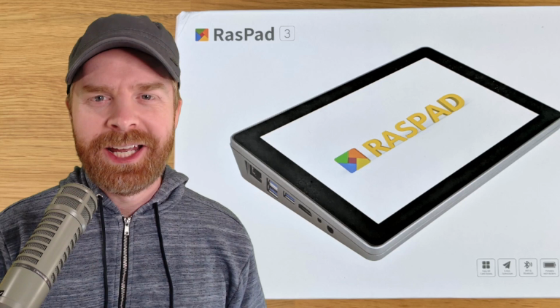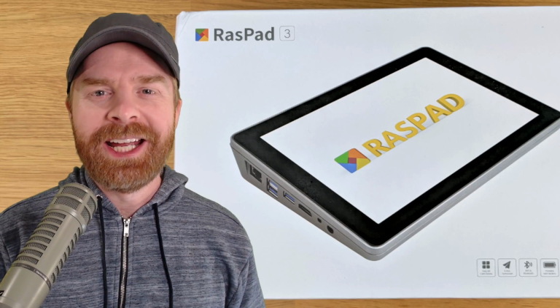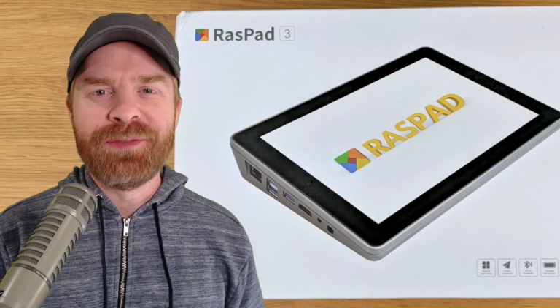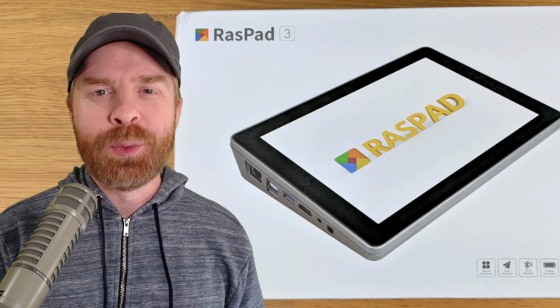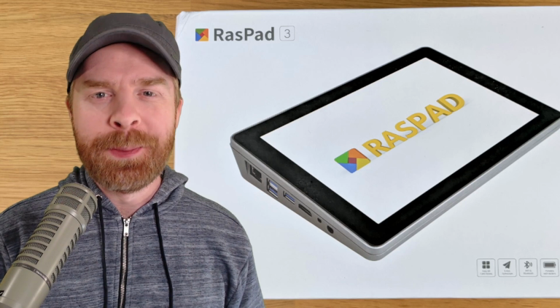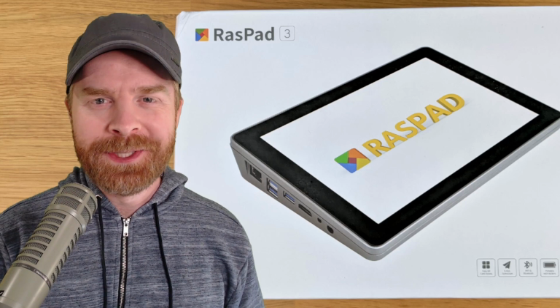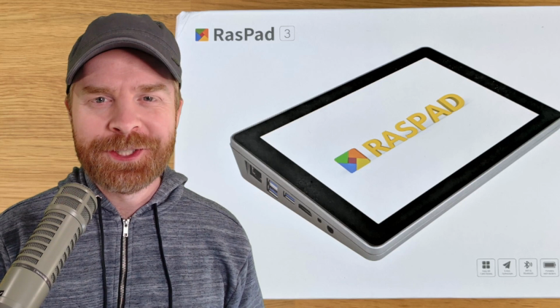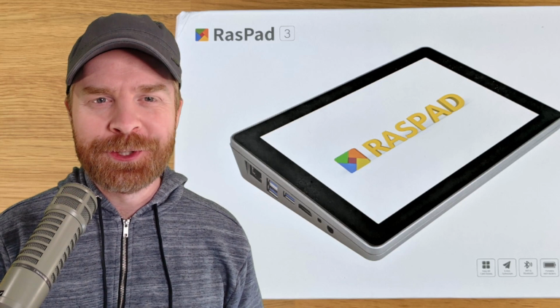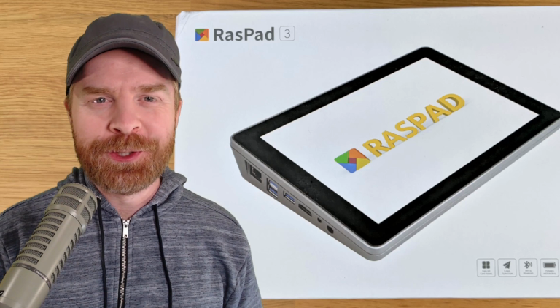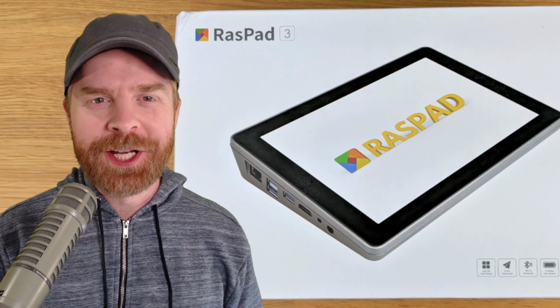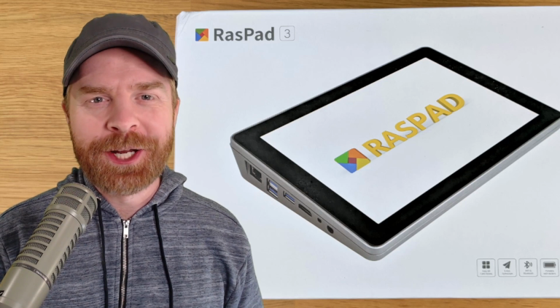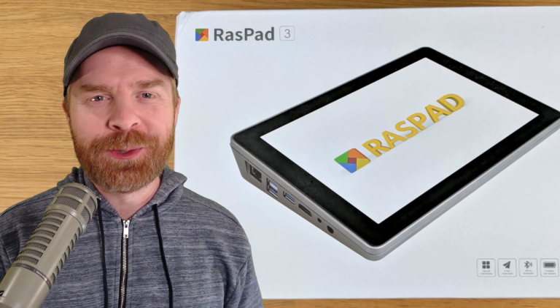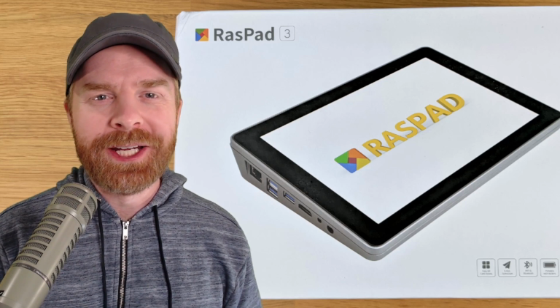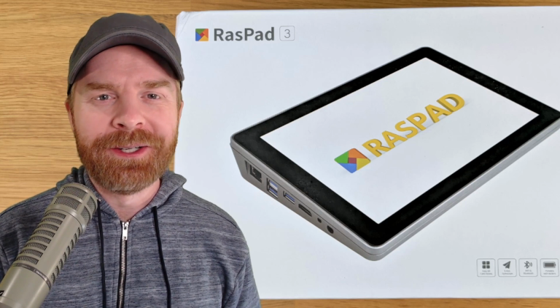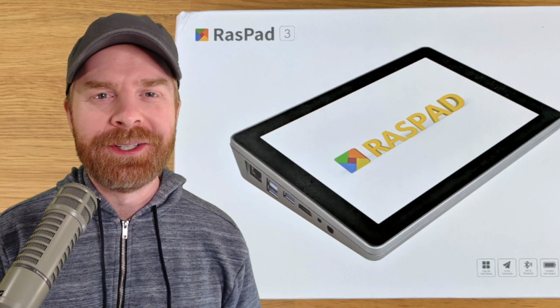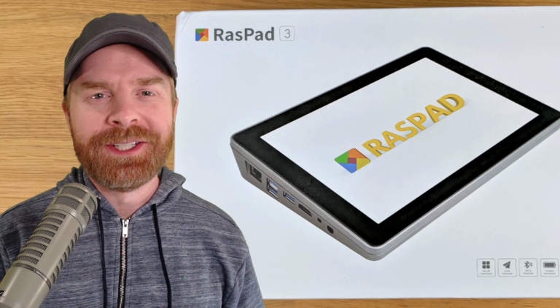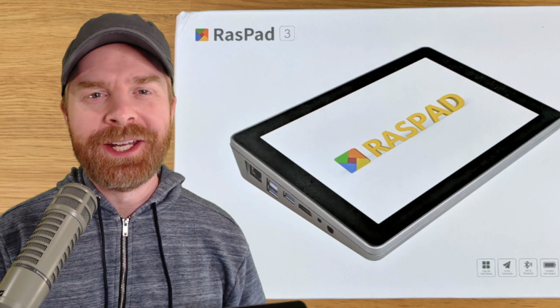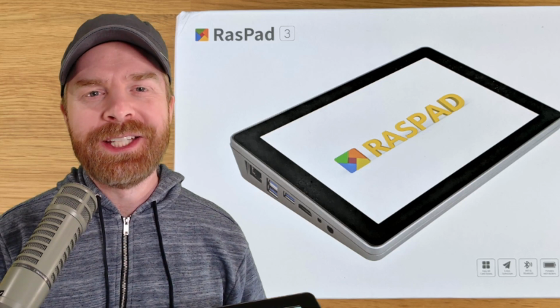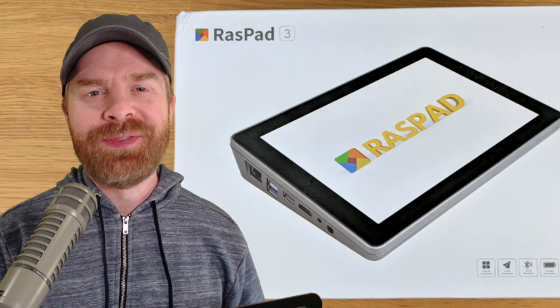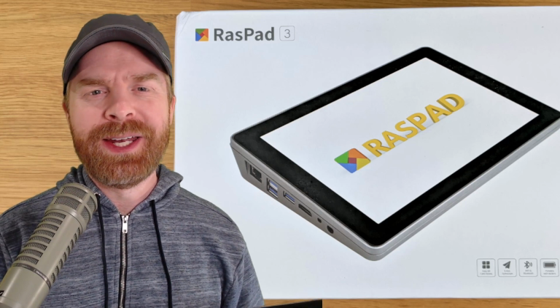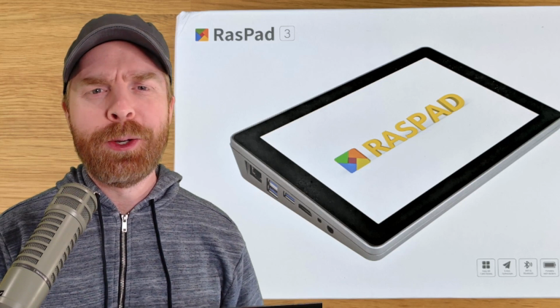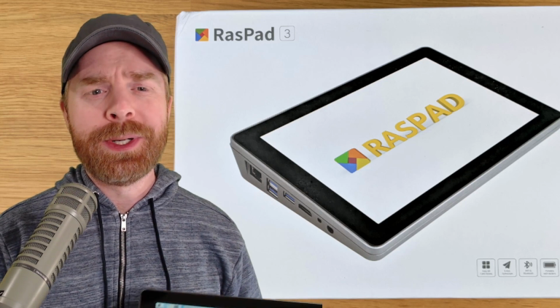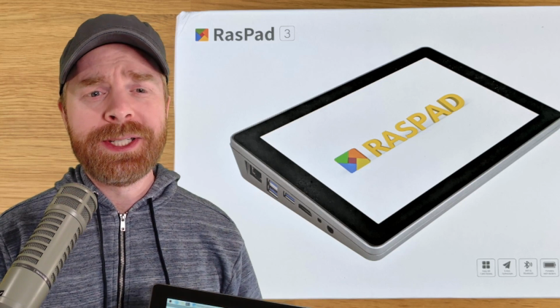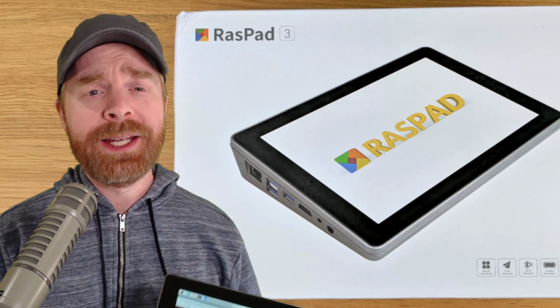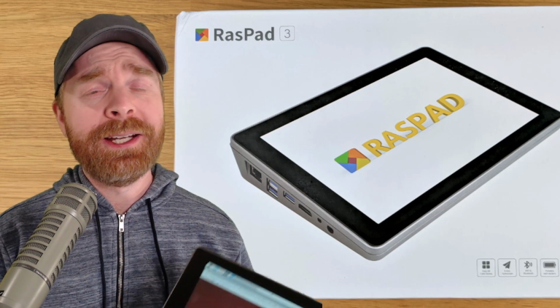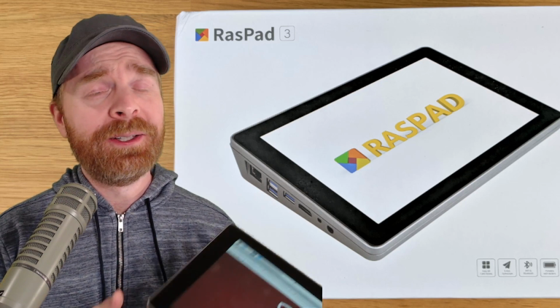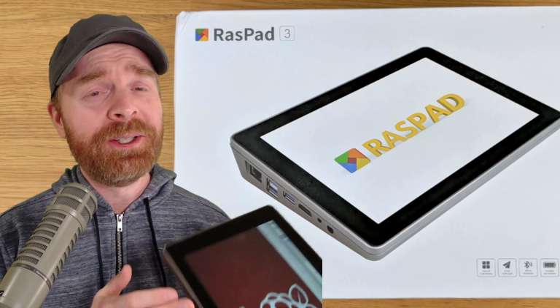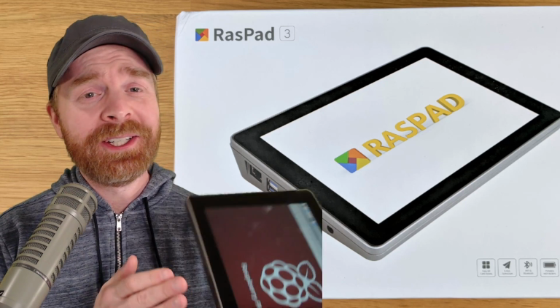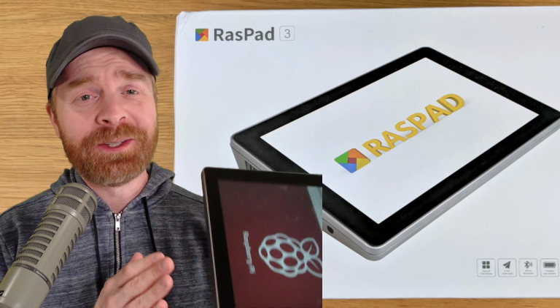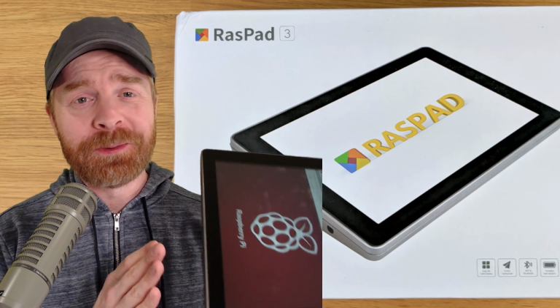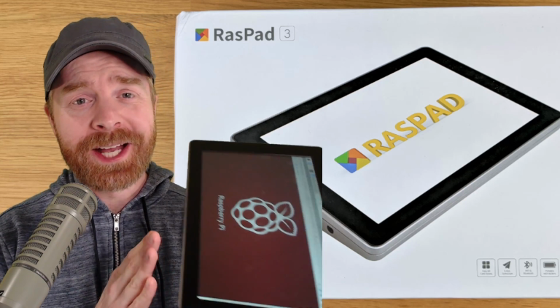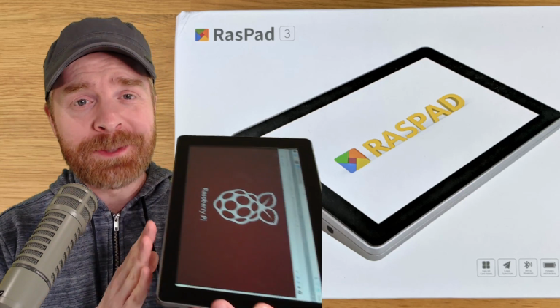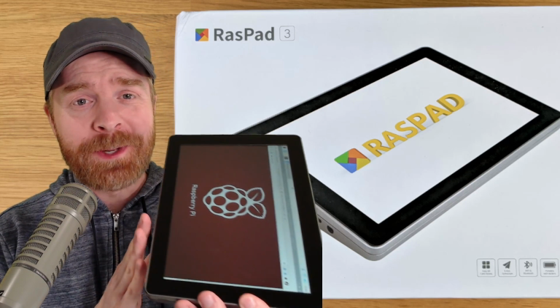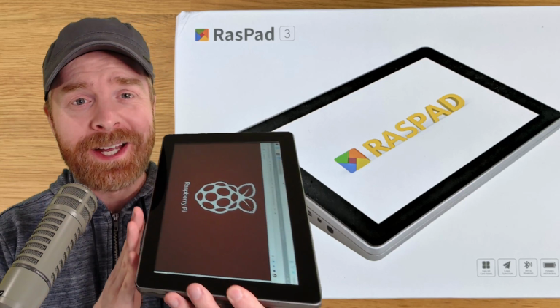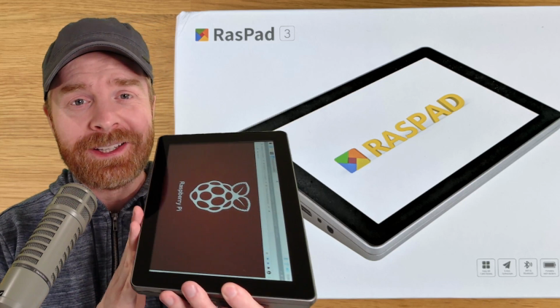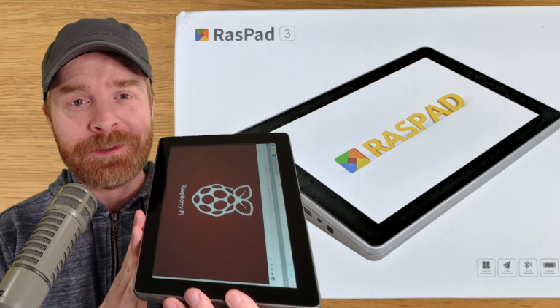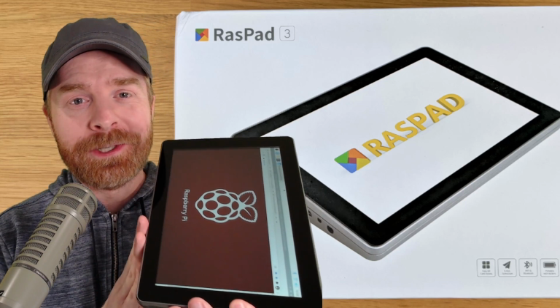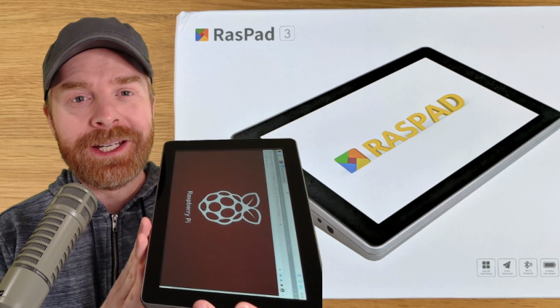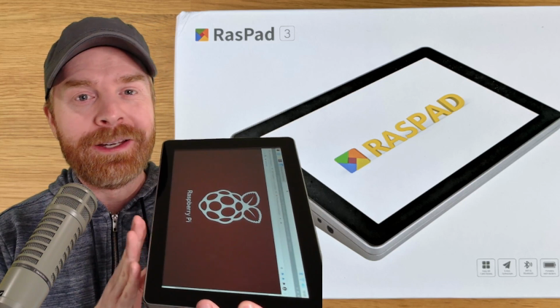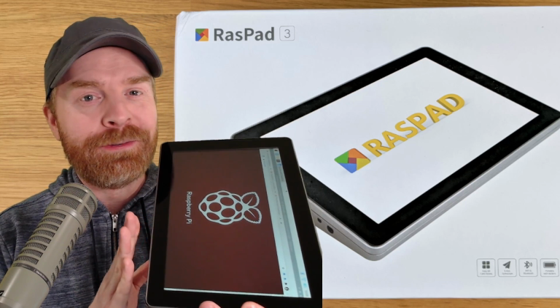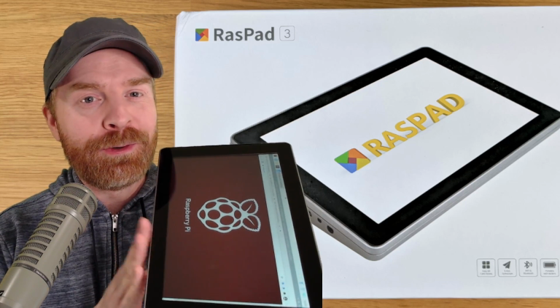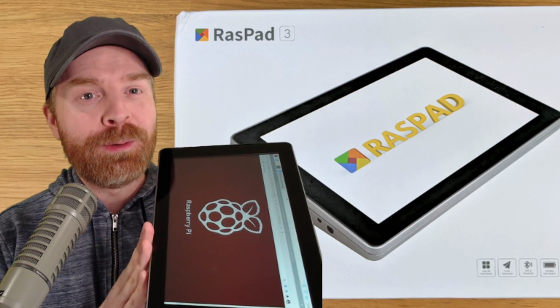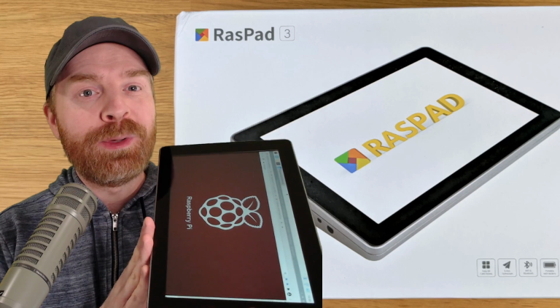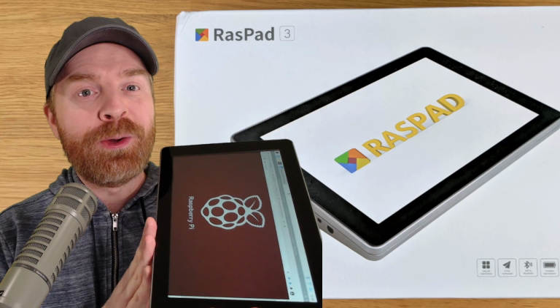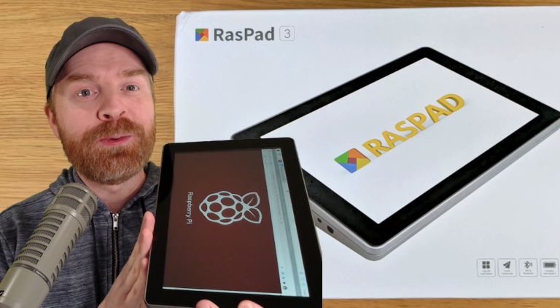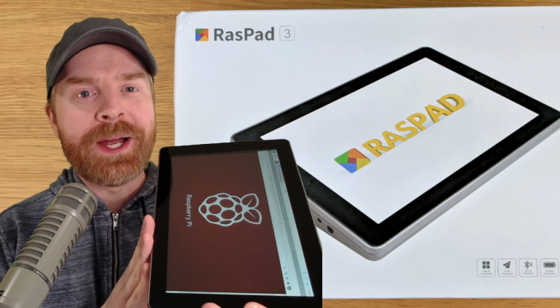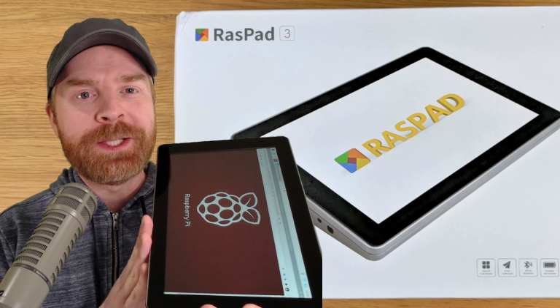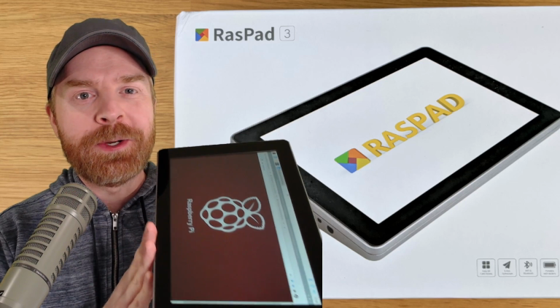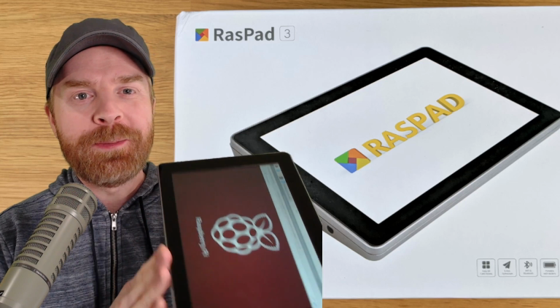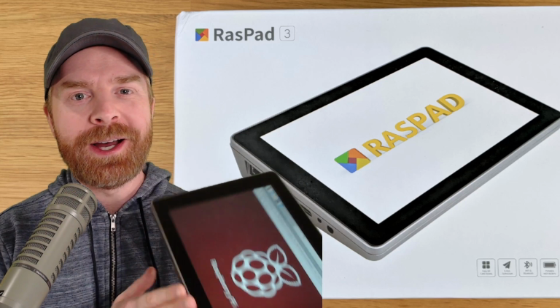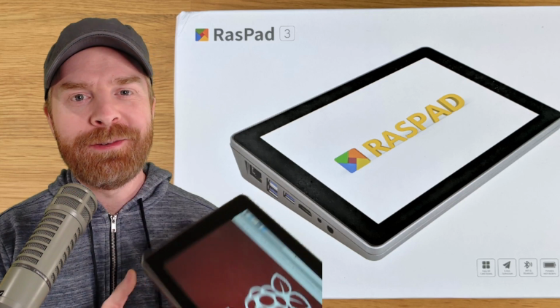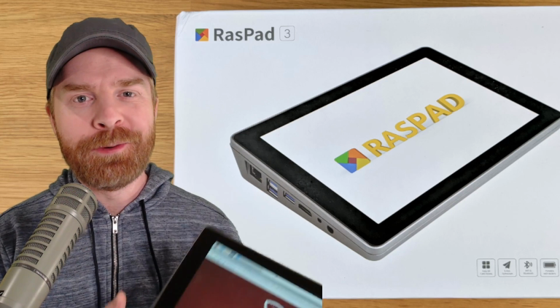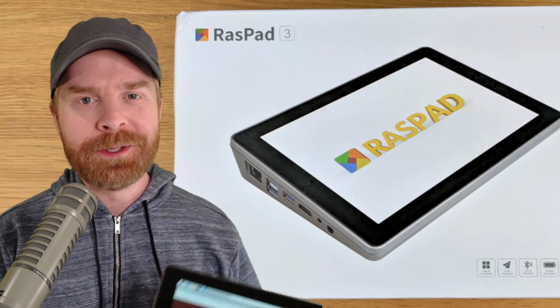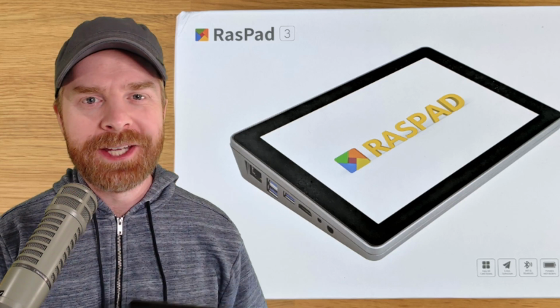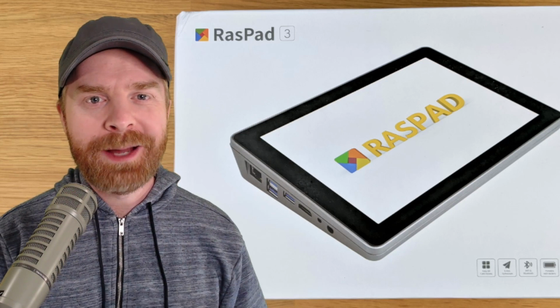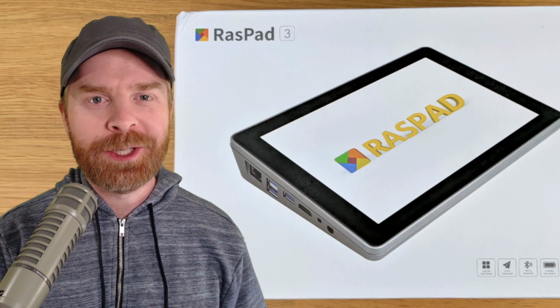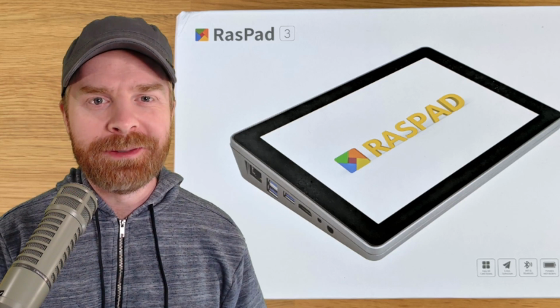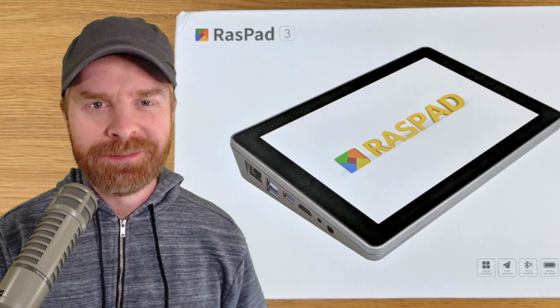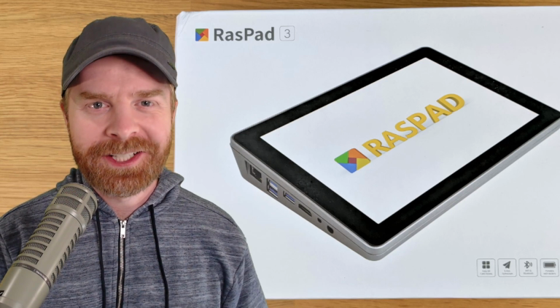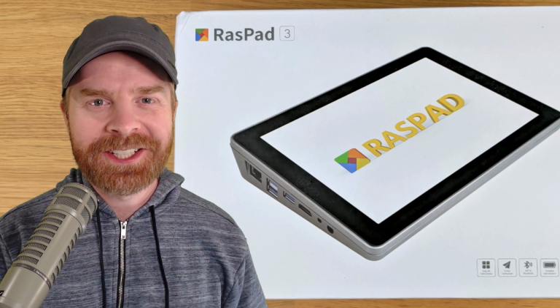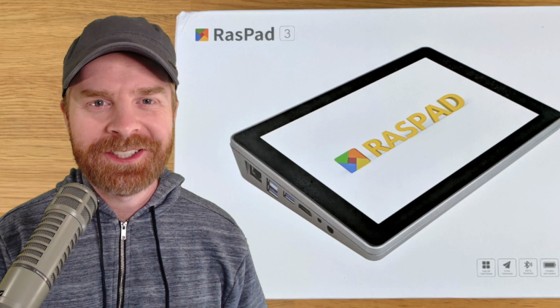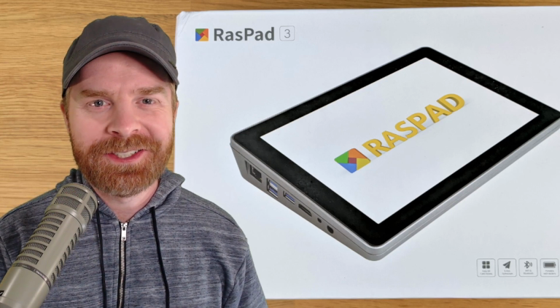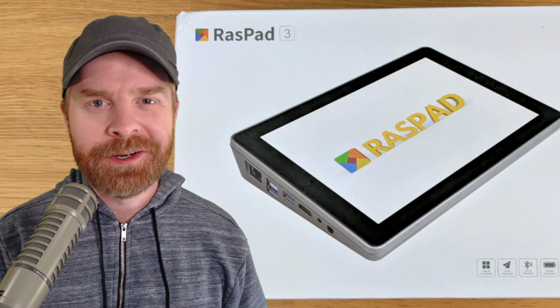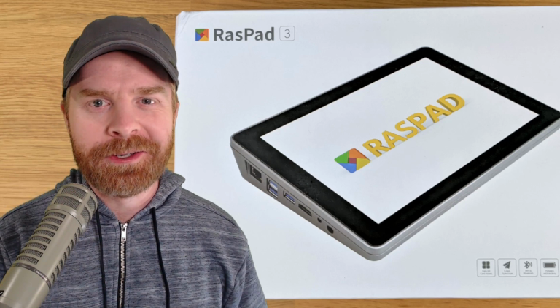Hey everyone, Mr. Sujano here. In today's video, we're taking a look at the Raspad 3, a full-blown Raspberry Pi 4 tablet. Let's get started.